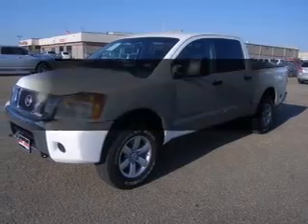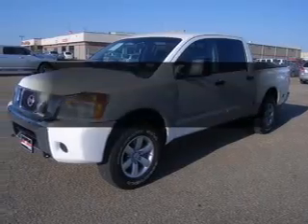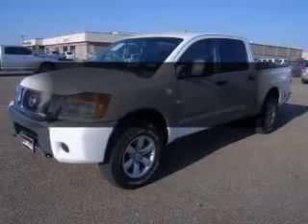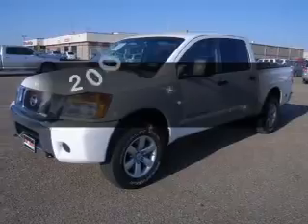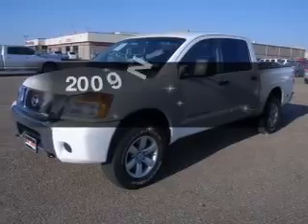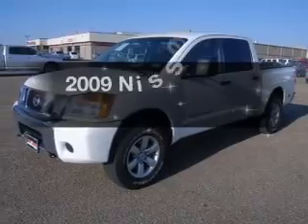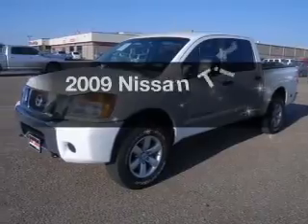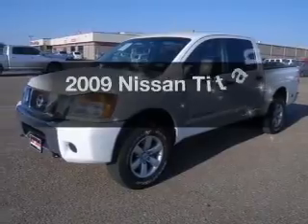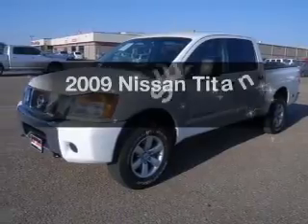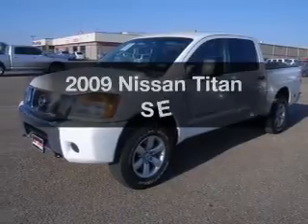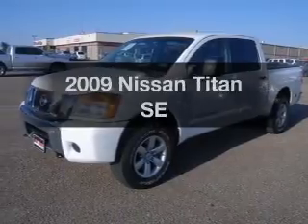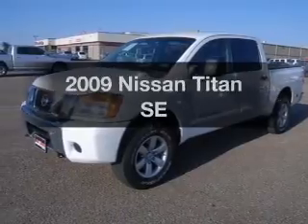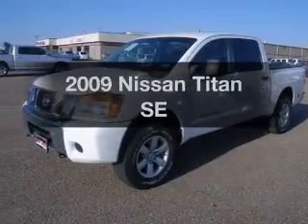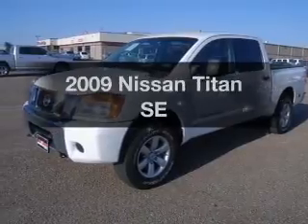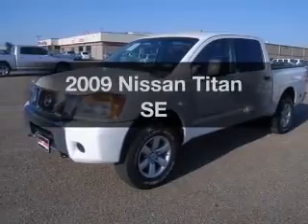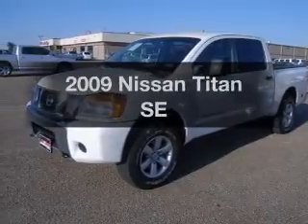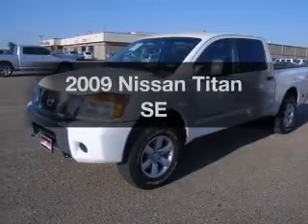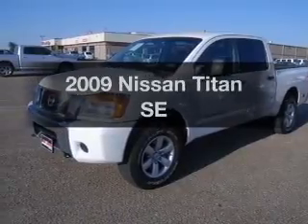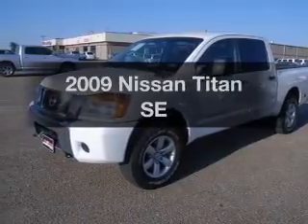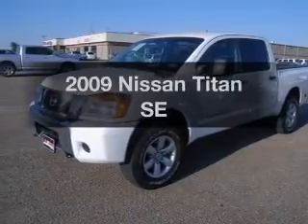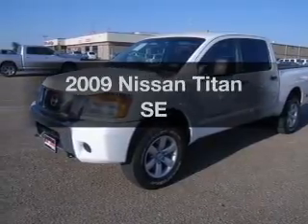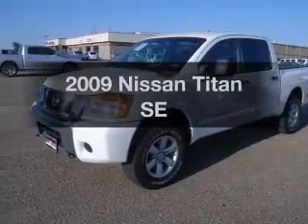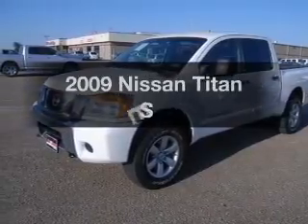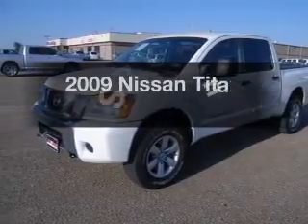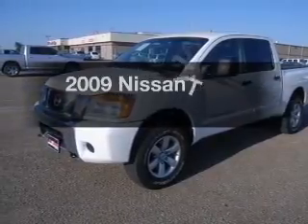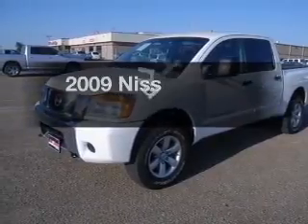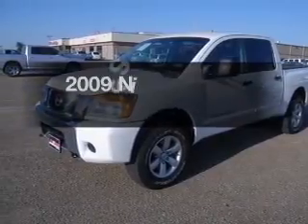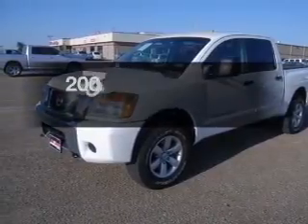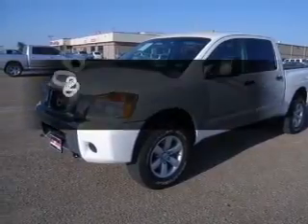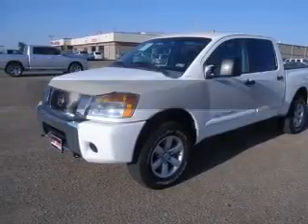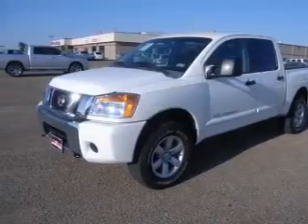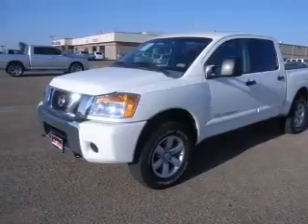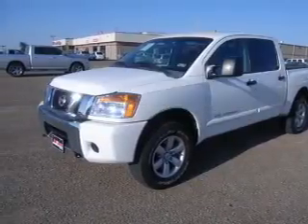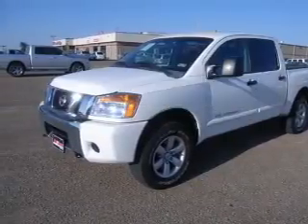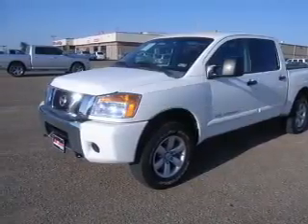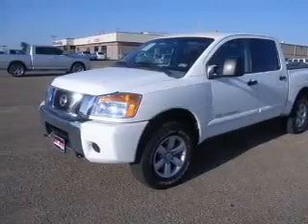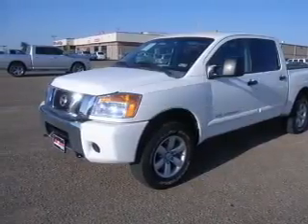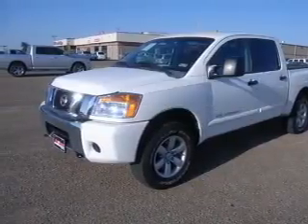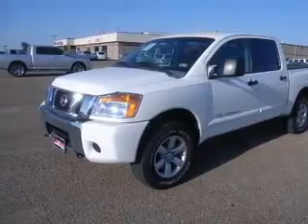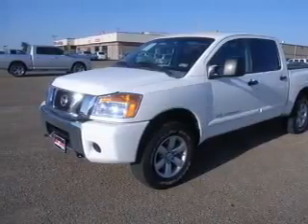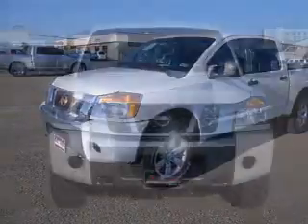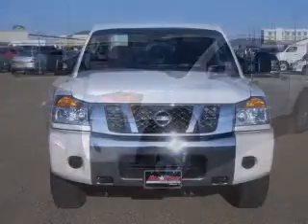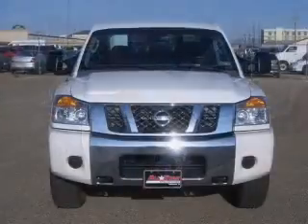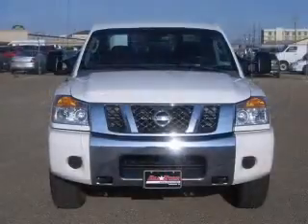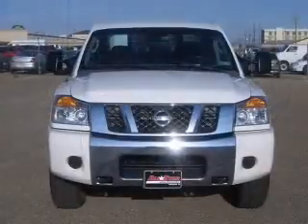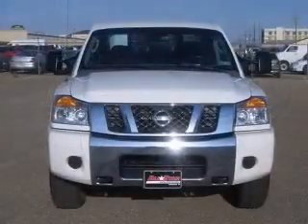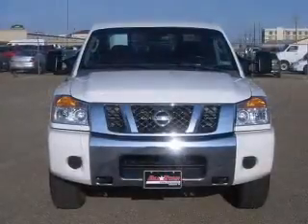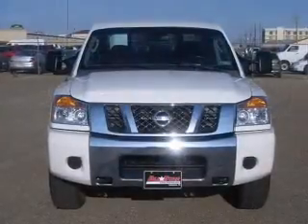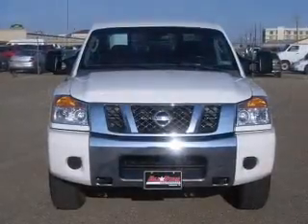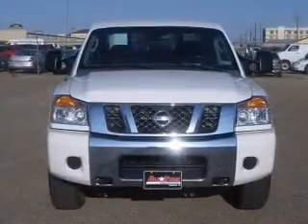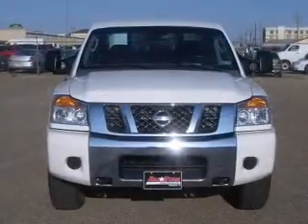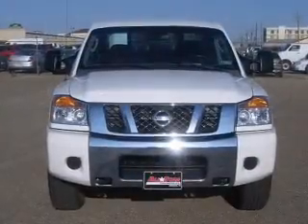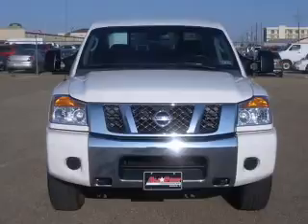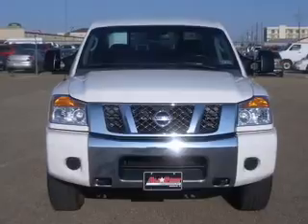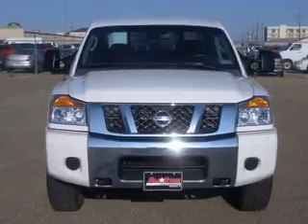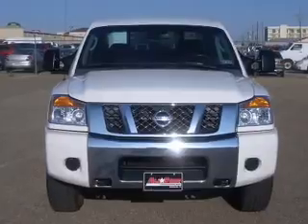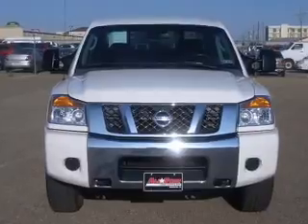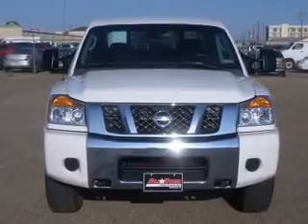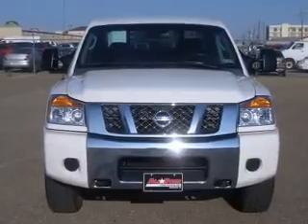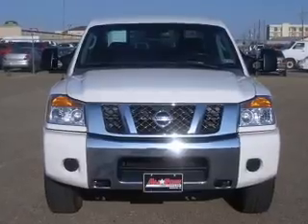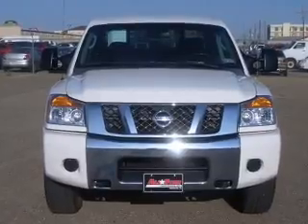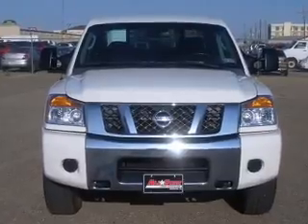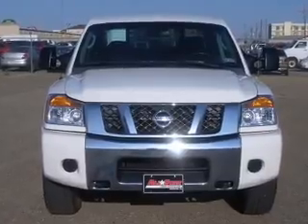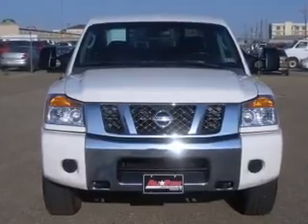Get noticed in this 2009 Nissan Titan. If you're looking for a first-rate auto, this one could be yours today.